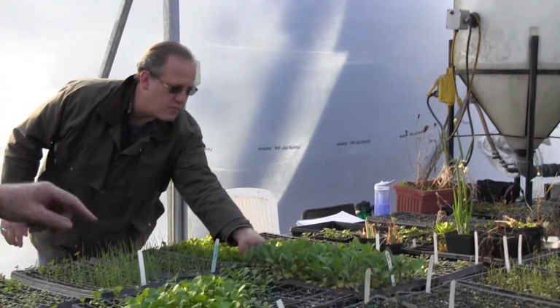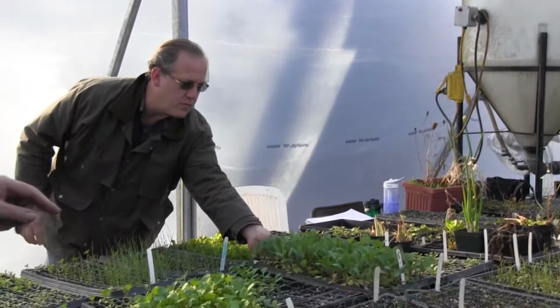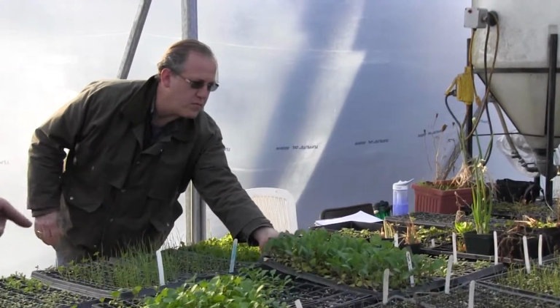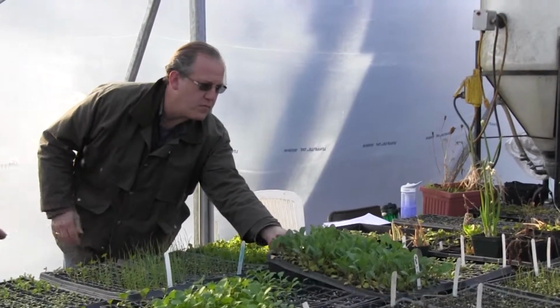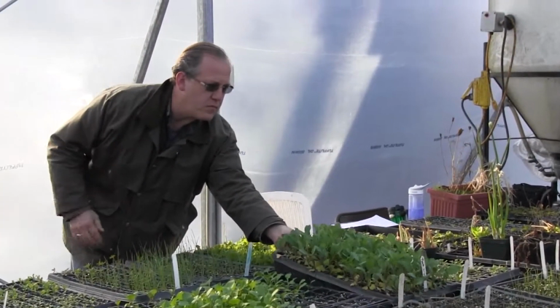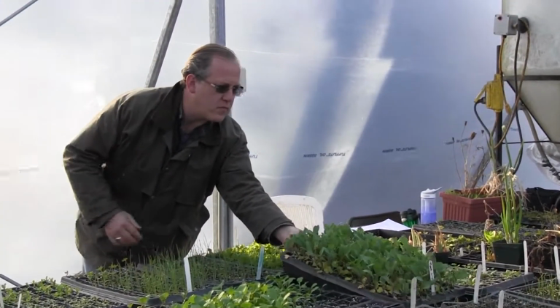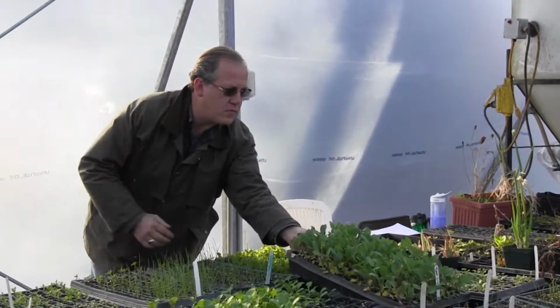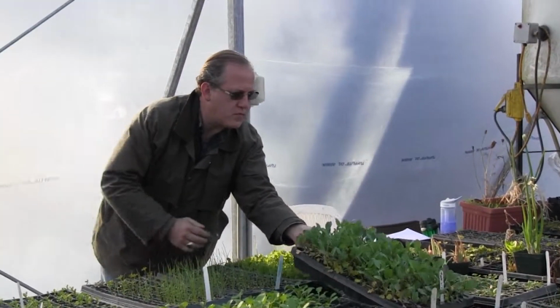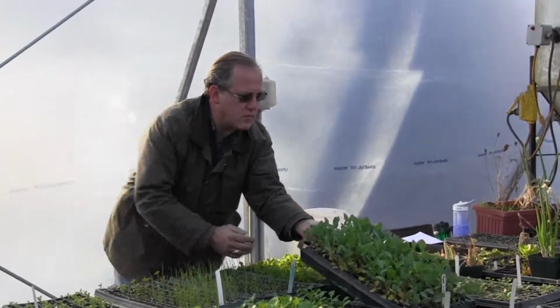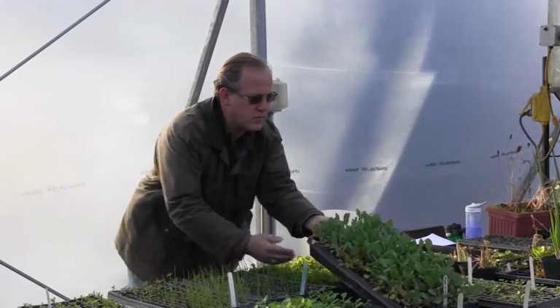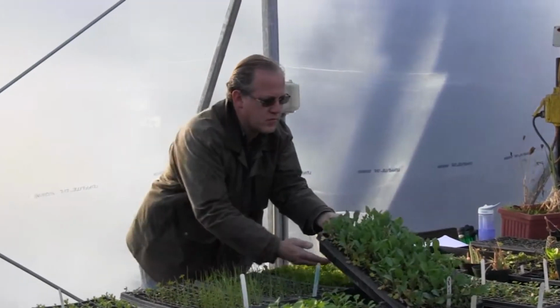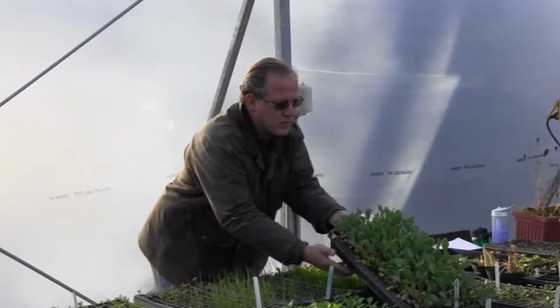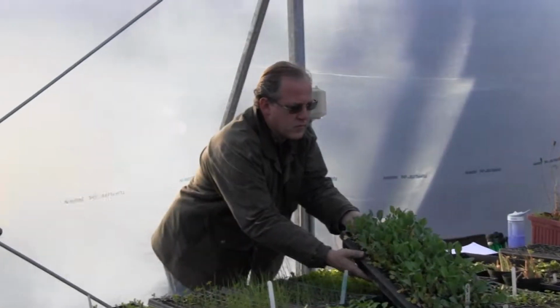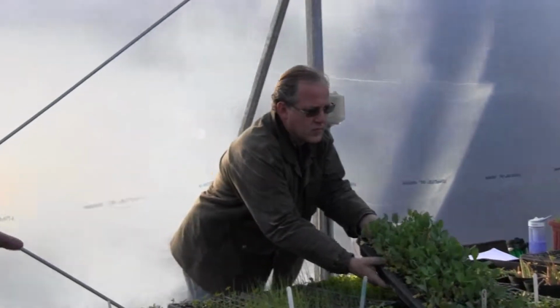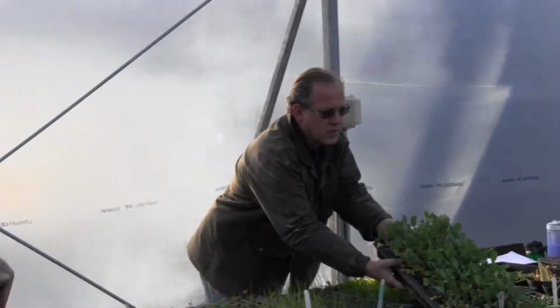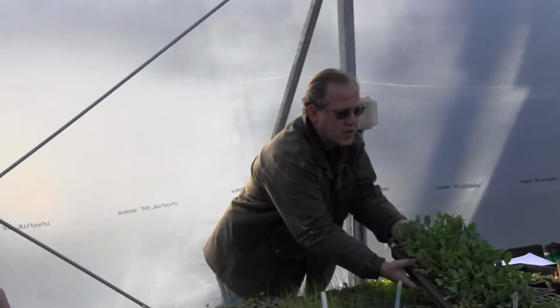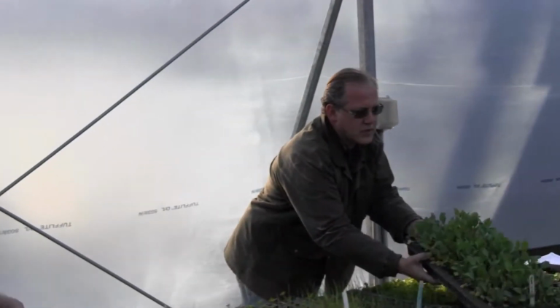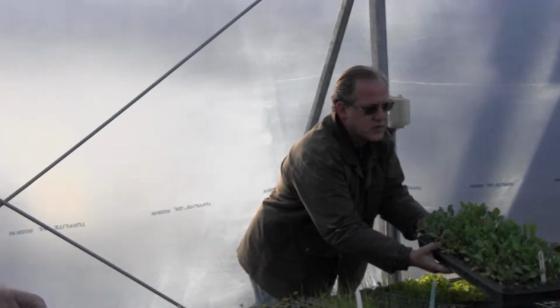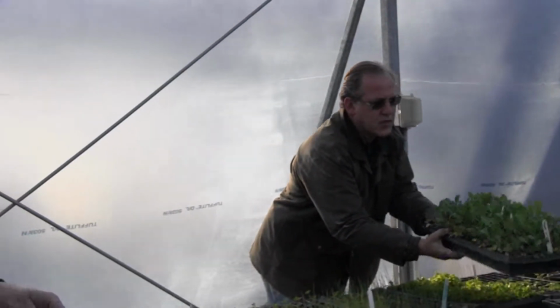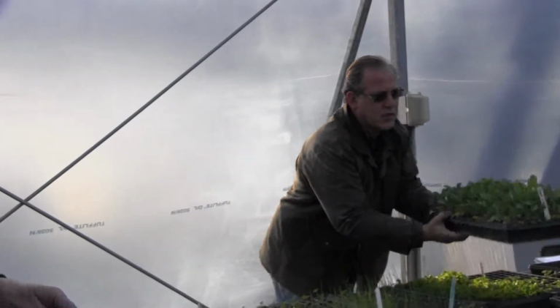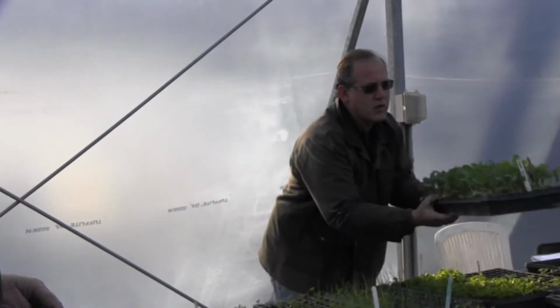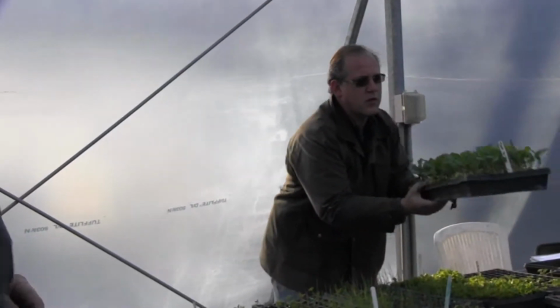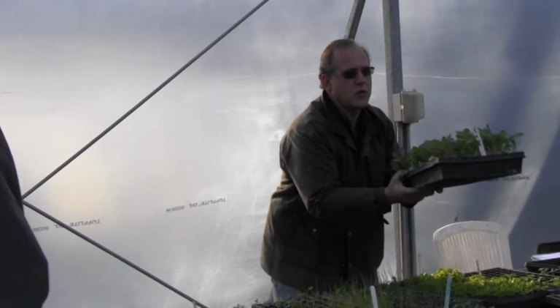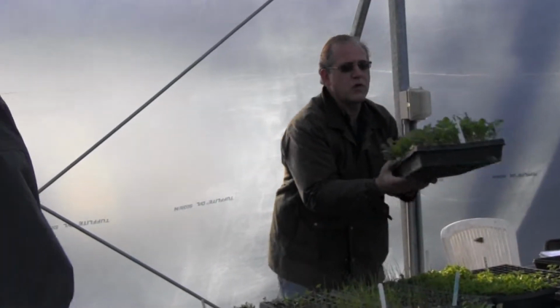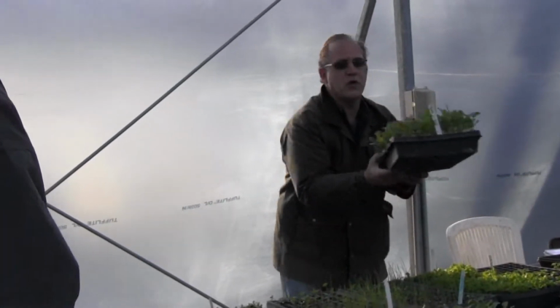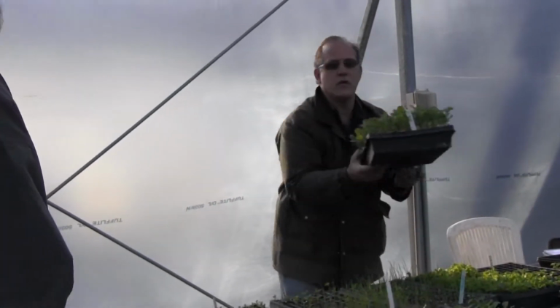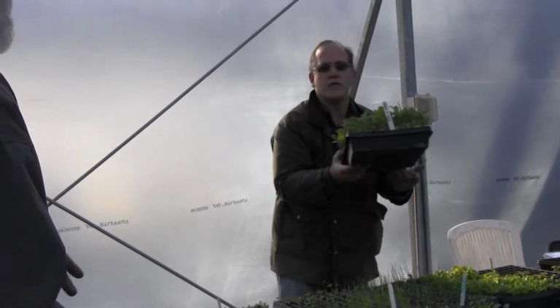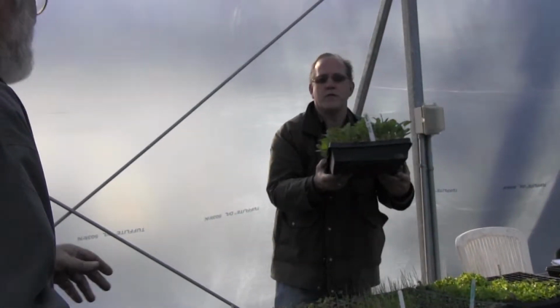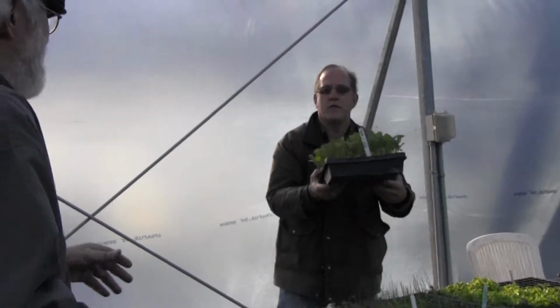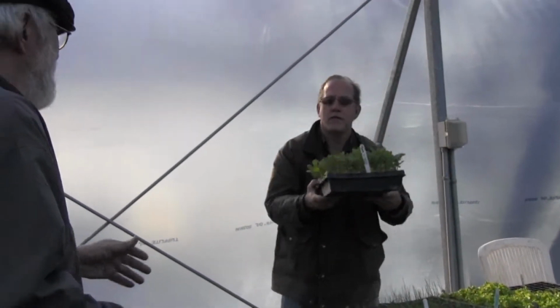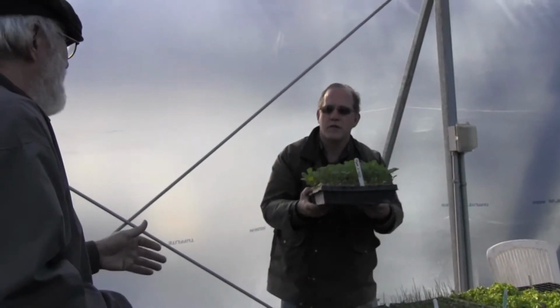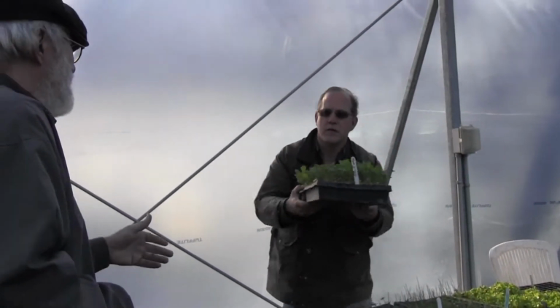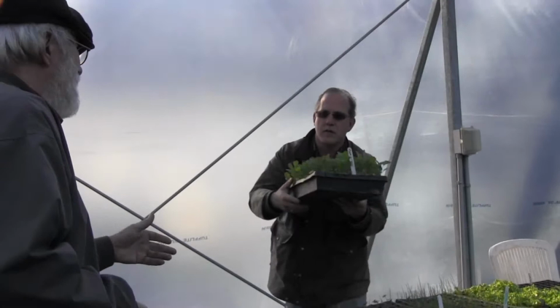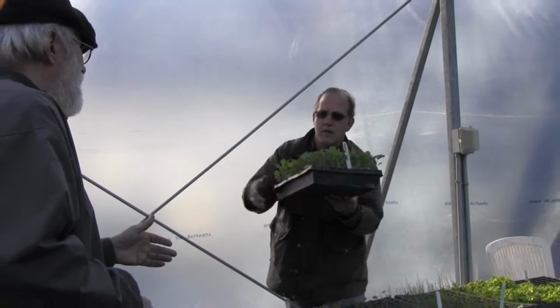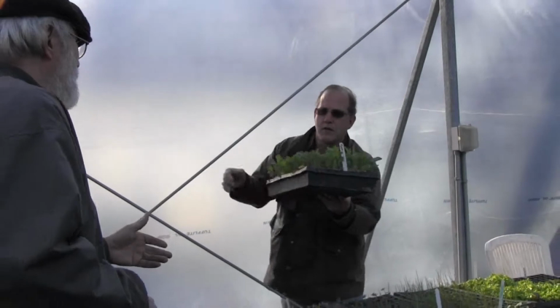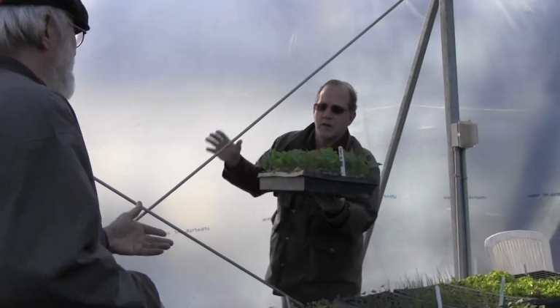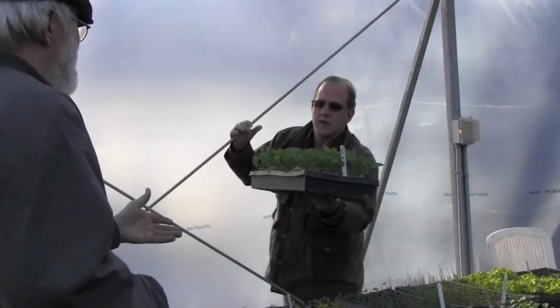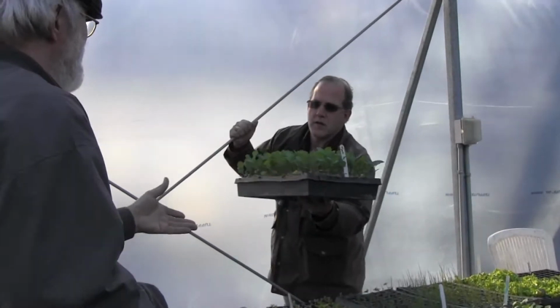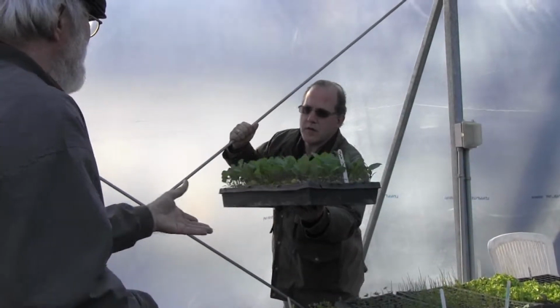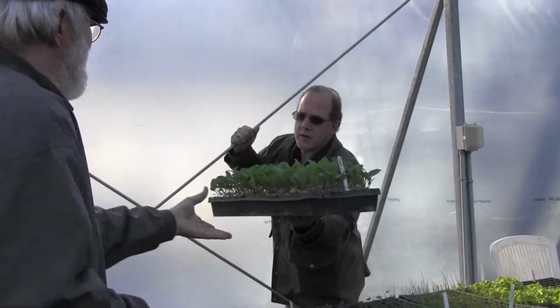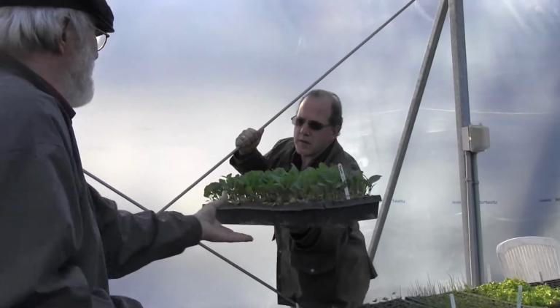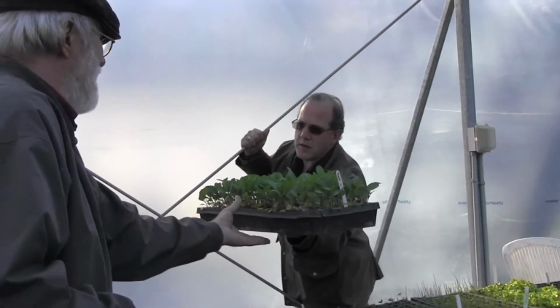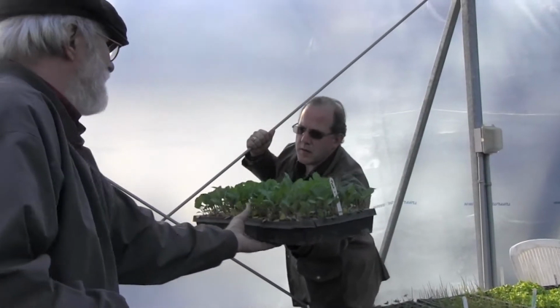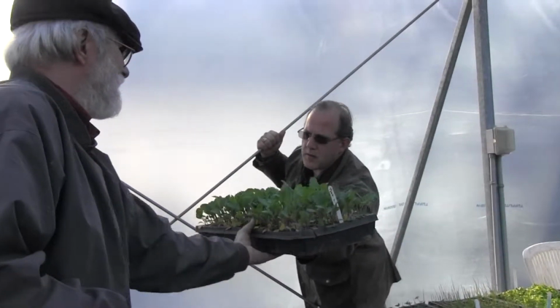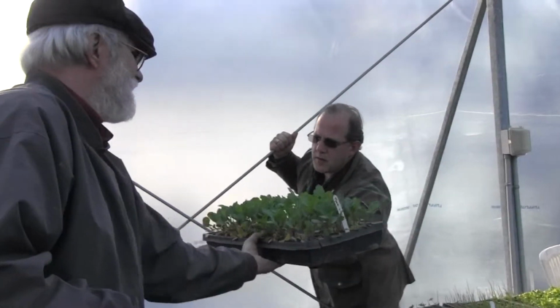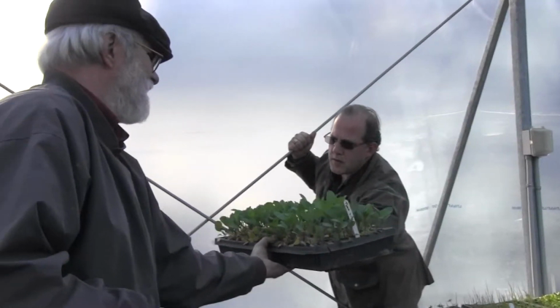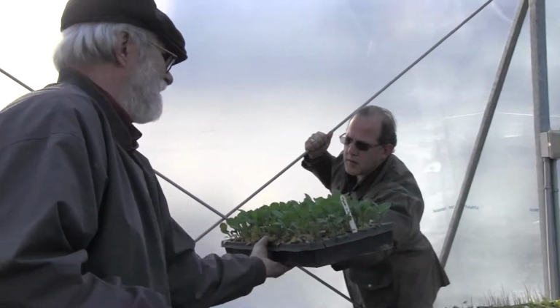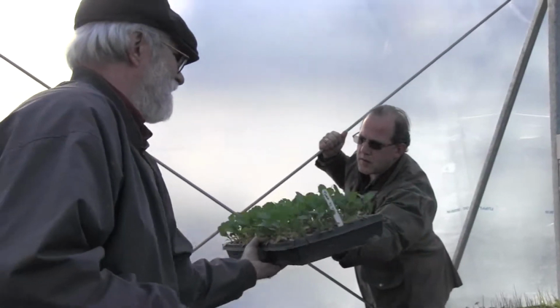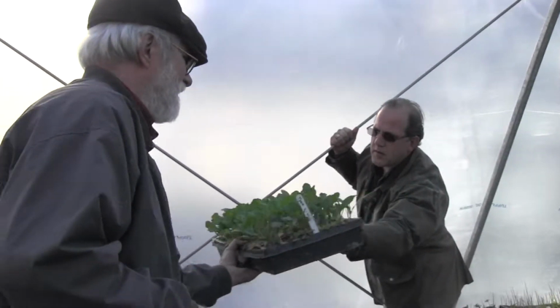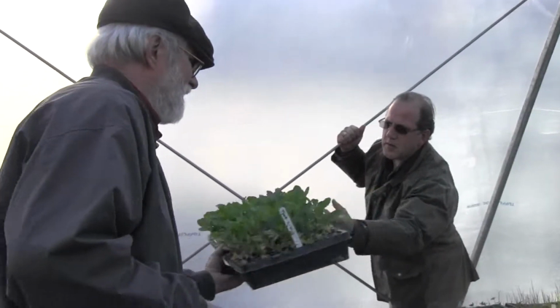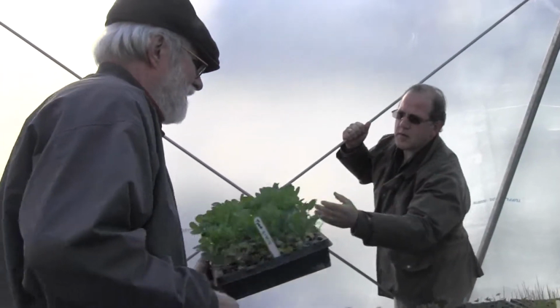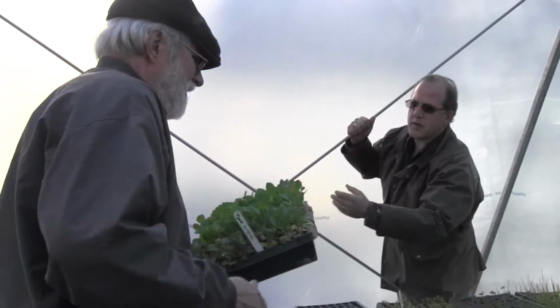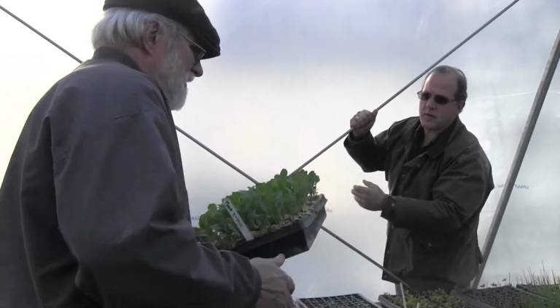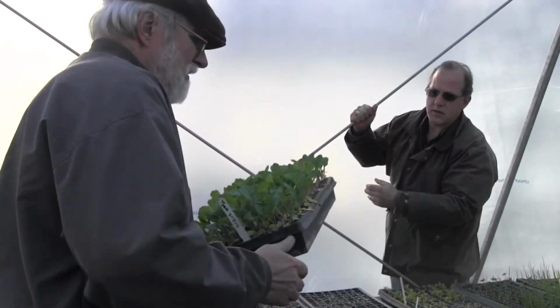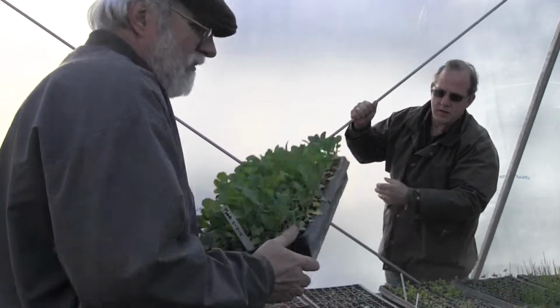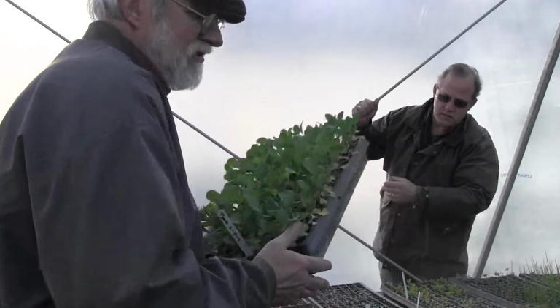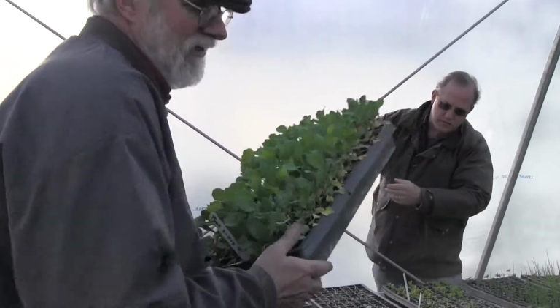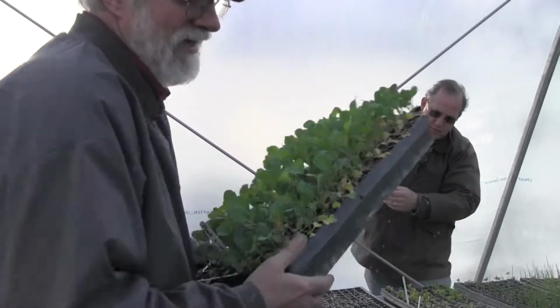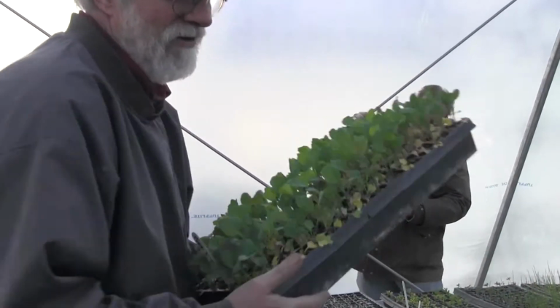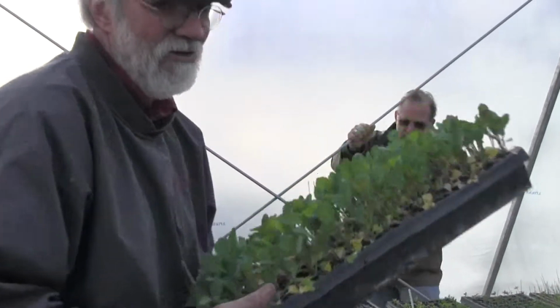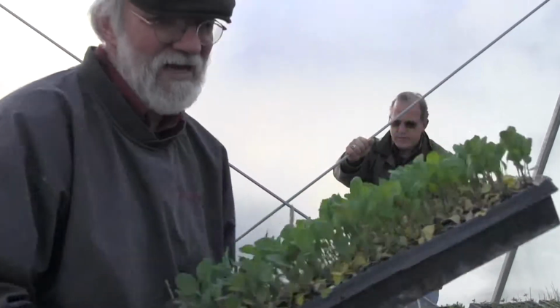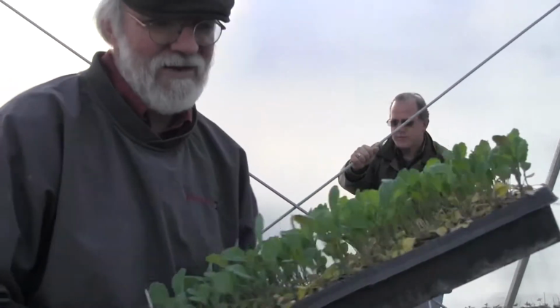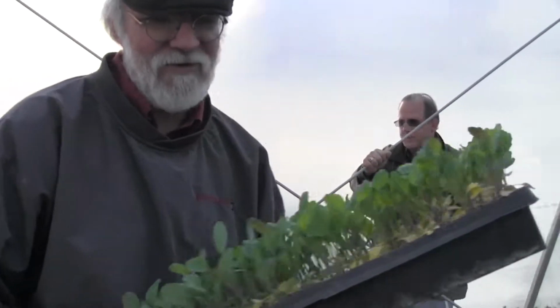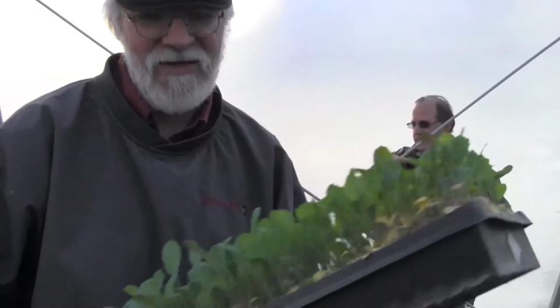Why am I picking the collars? Anybody got a guess? Because they're getting overgrown. They're getting overgrown and they're going to come out real easy, which I like a whole lot.